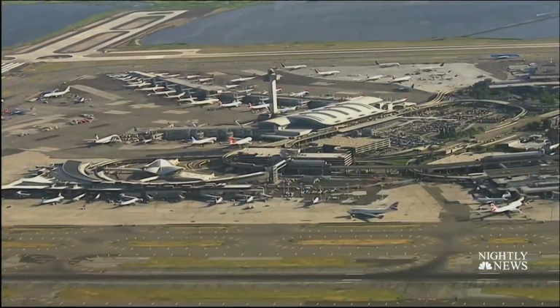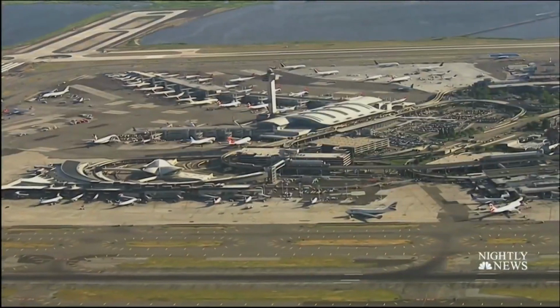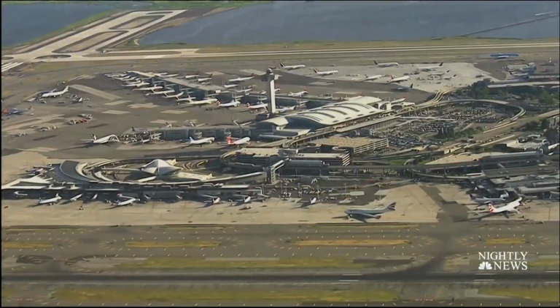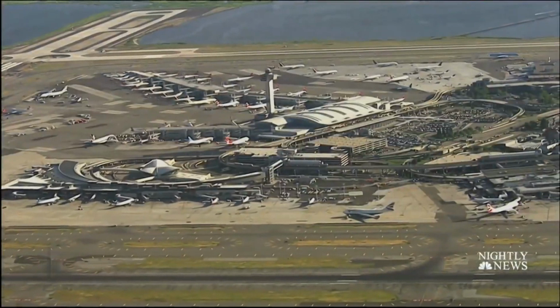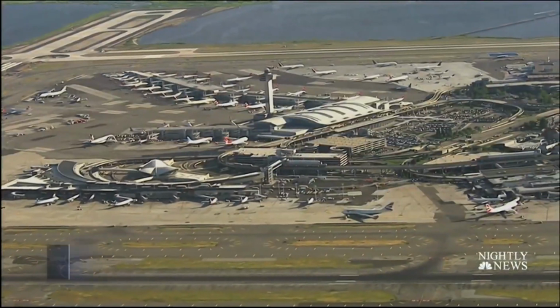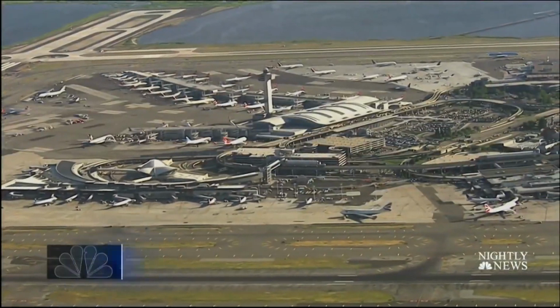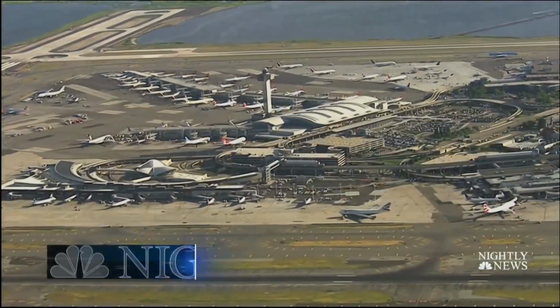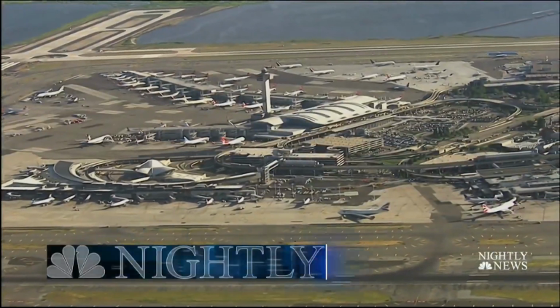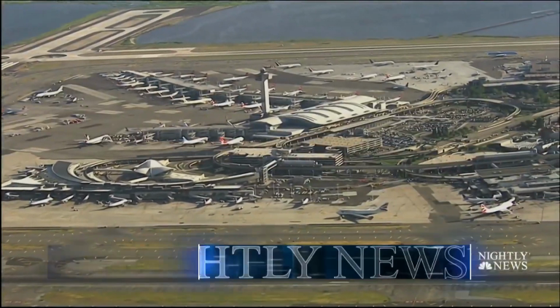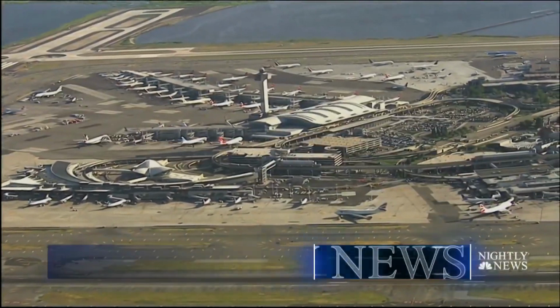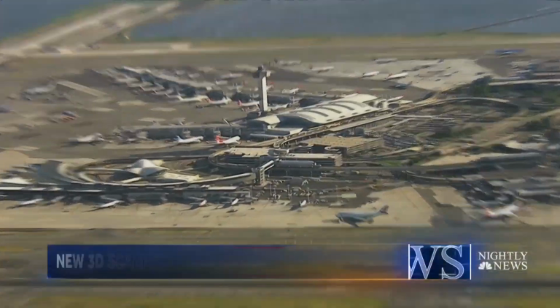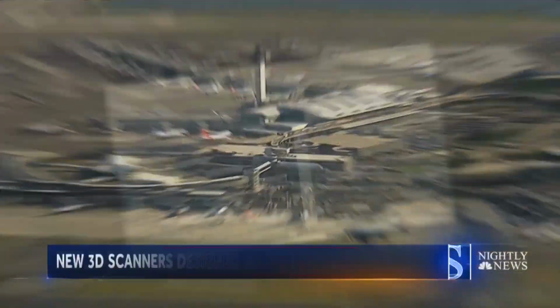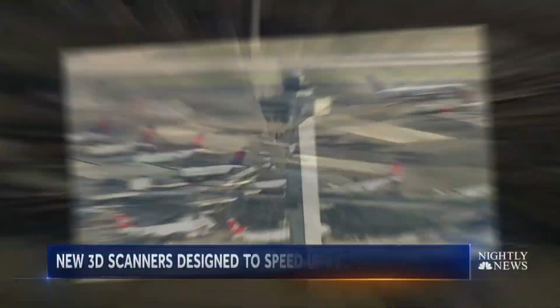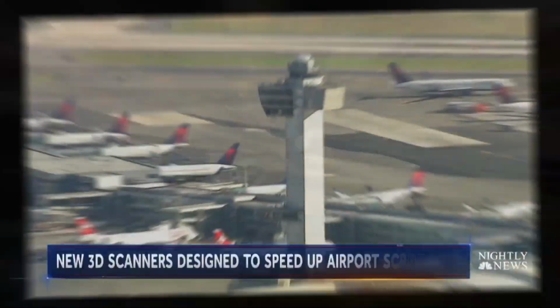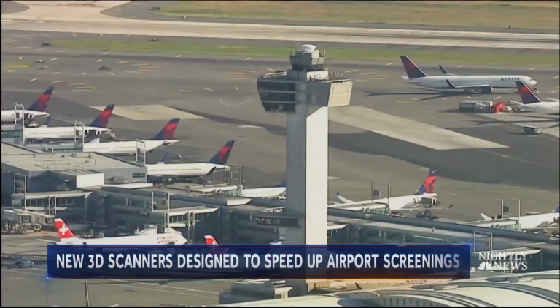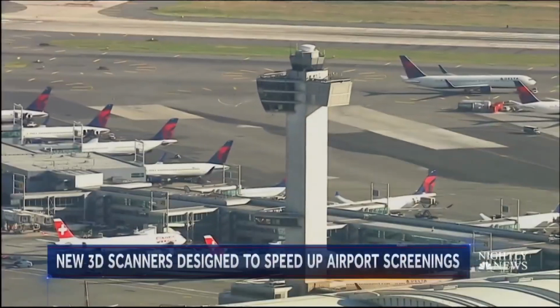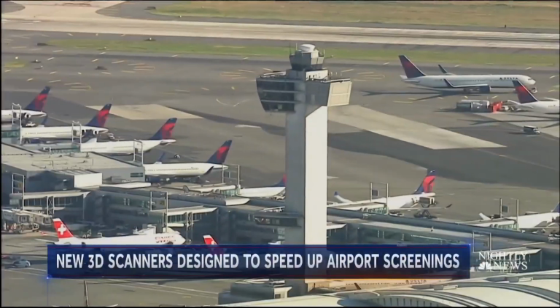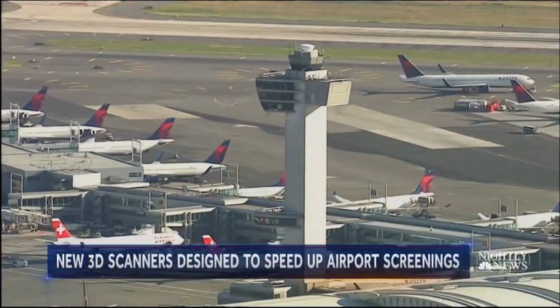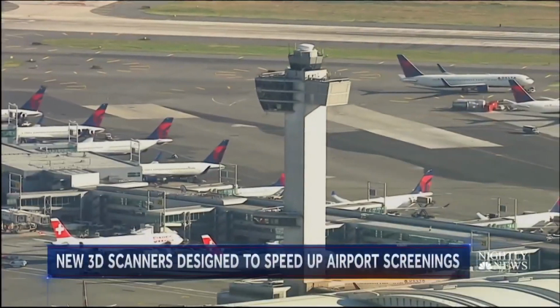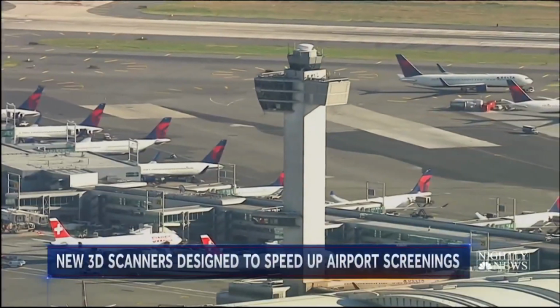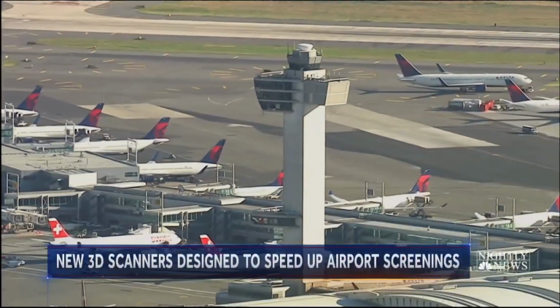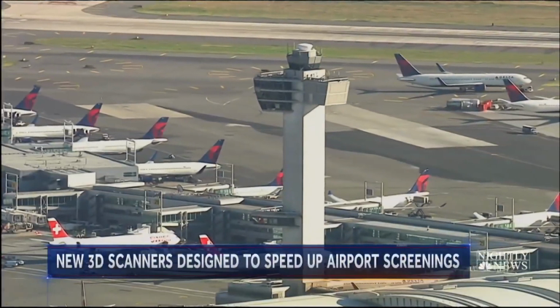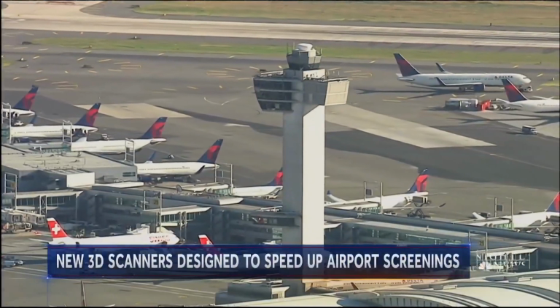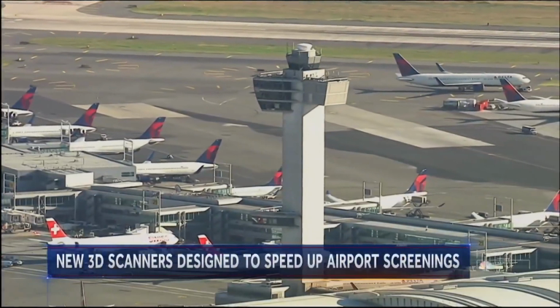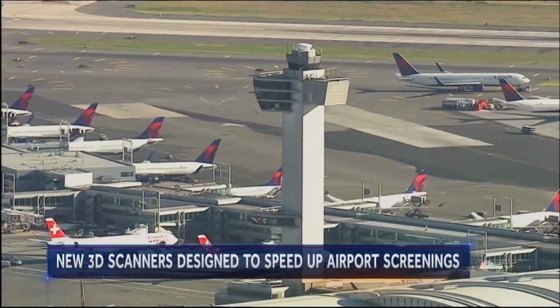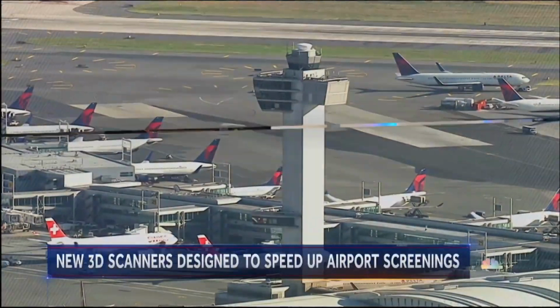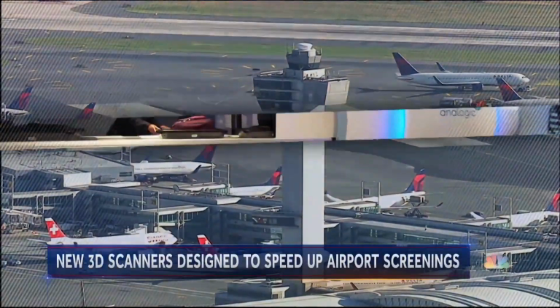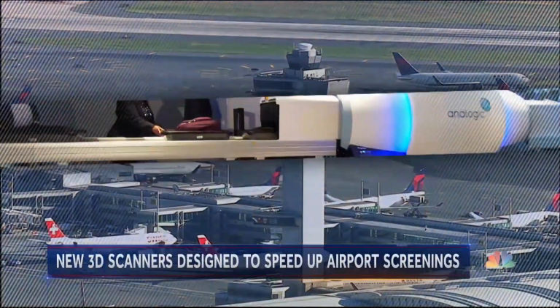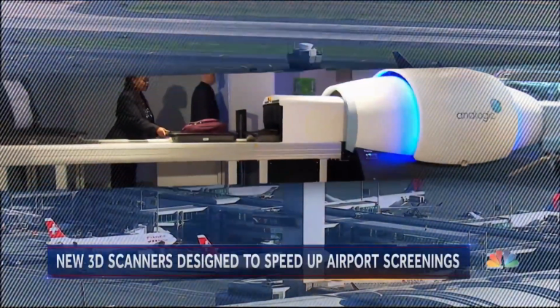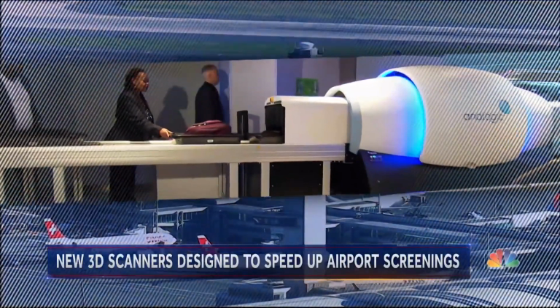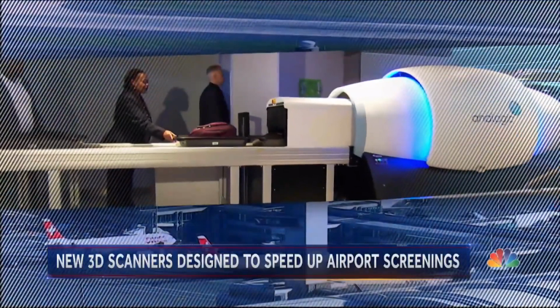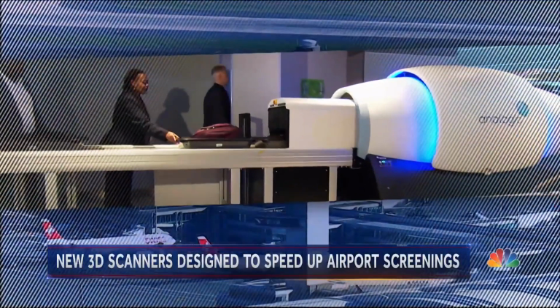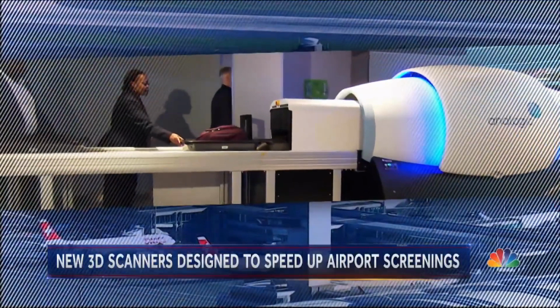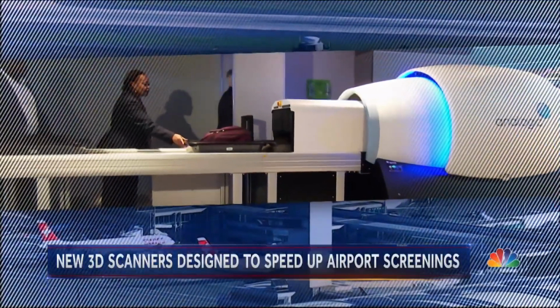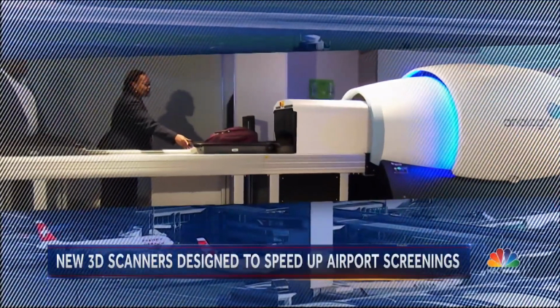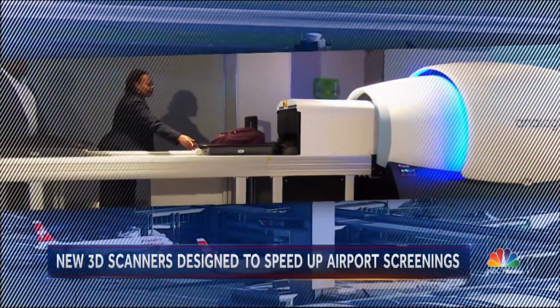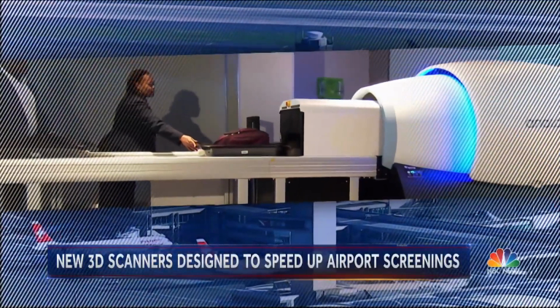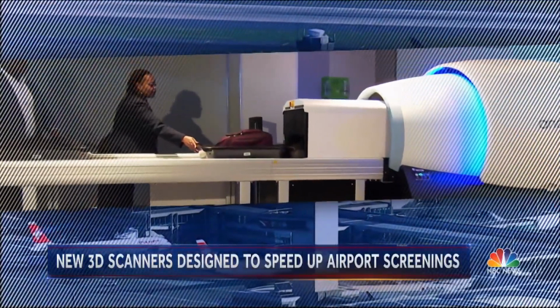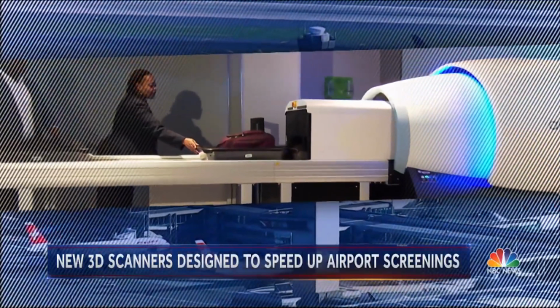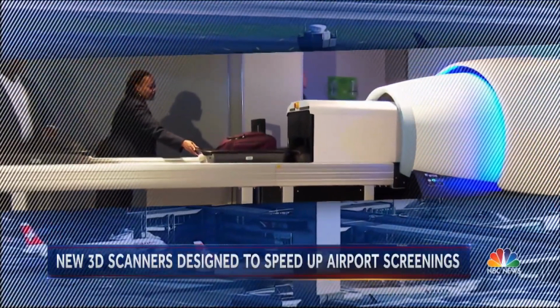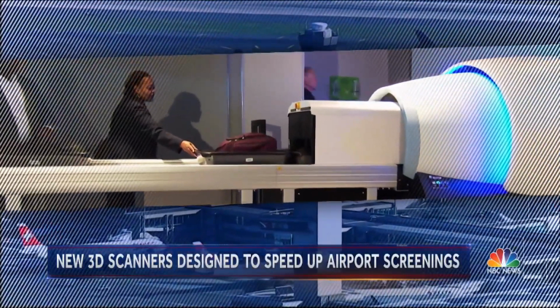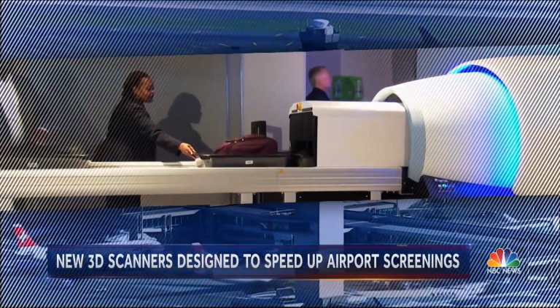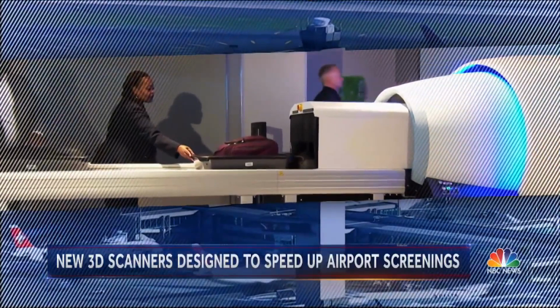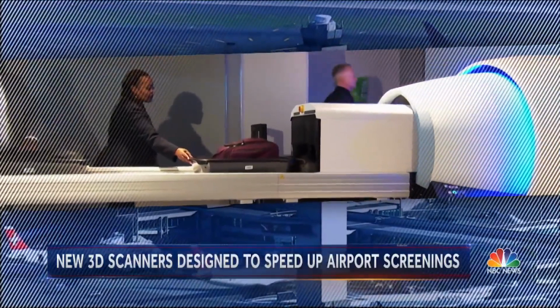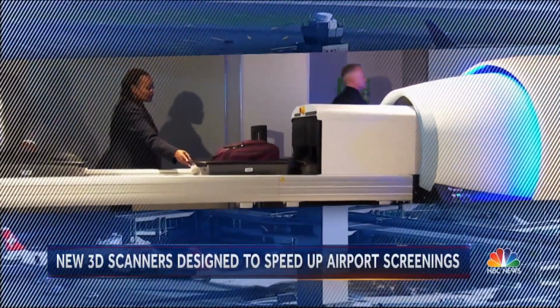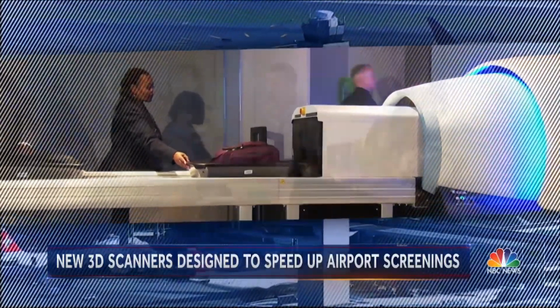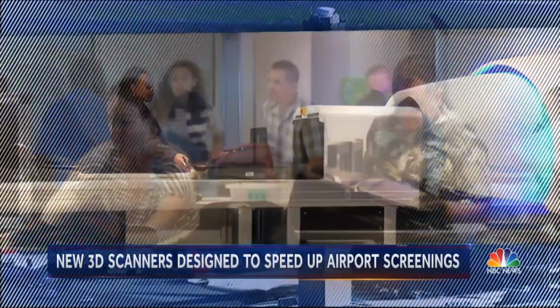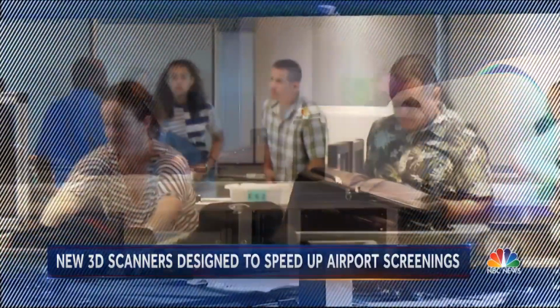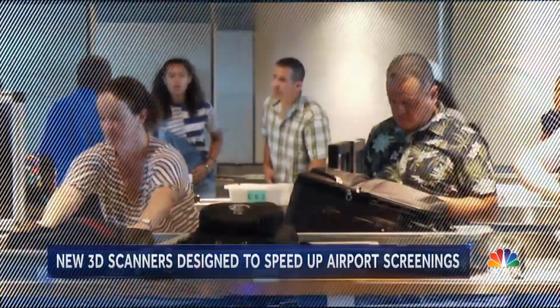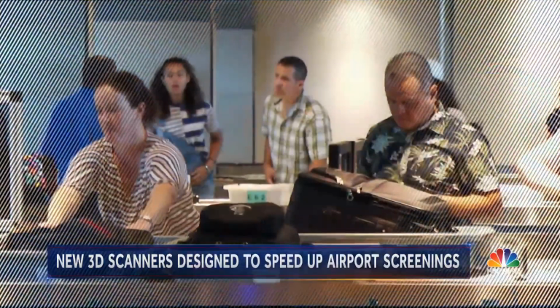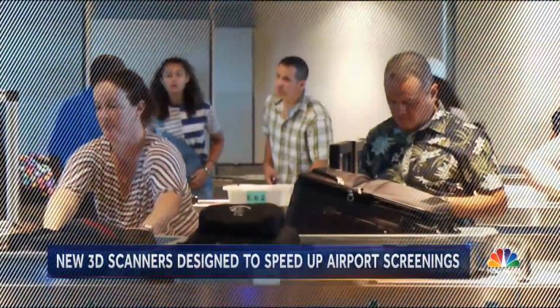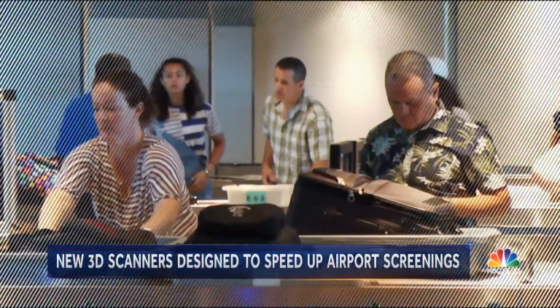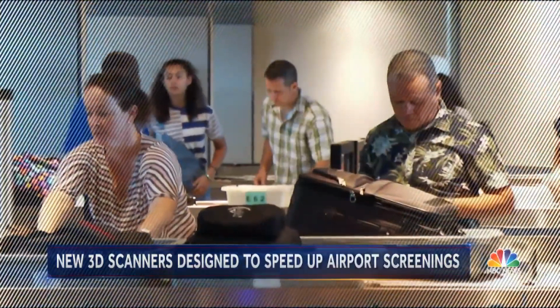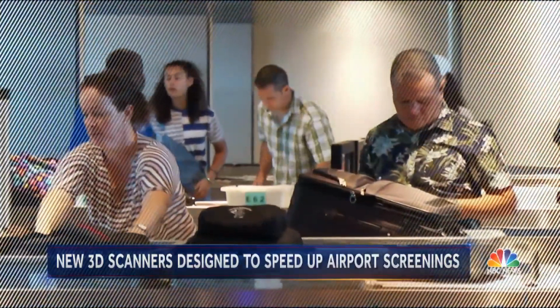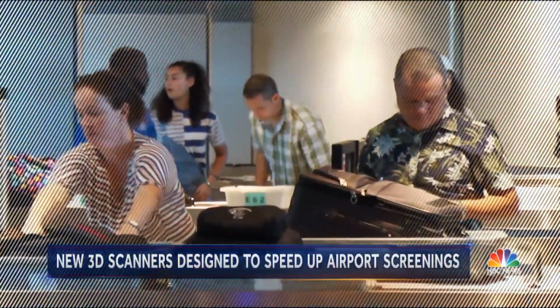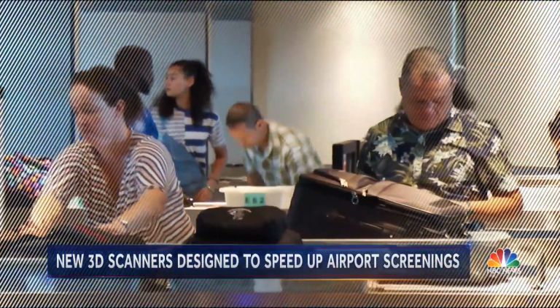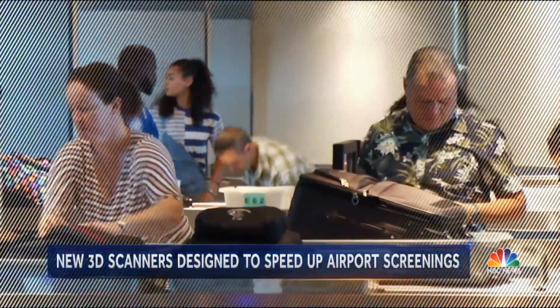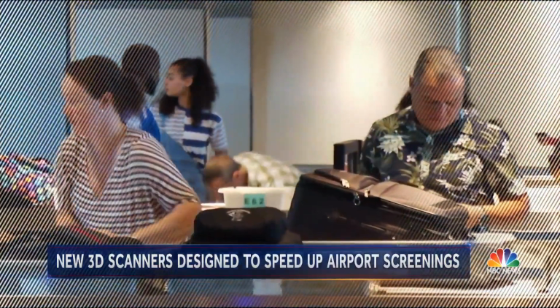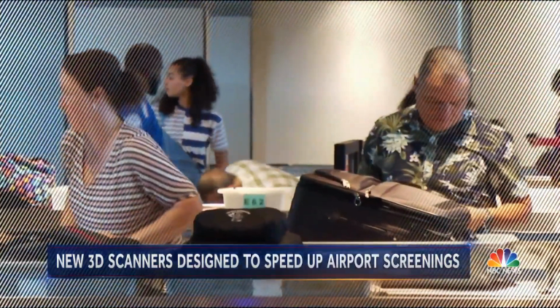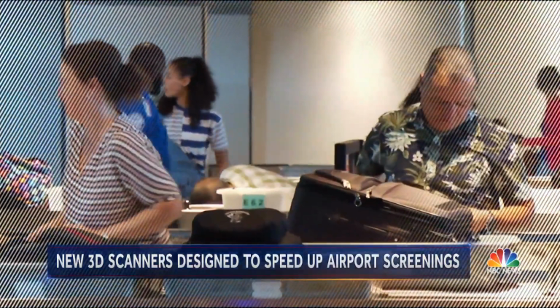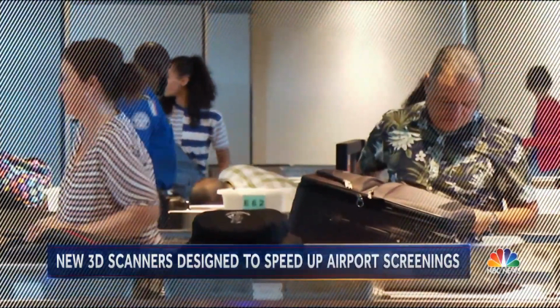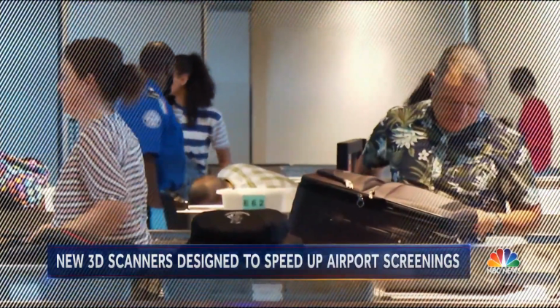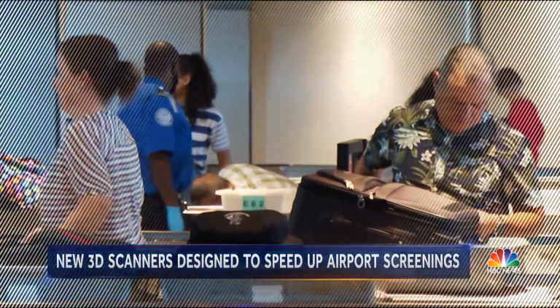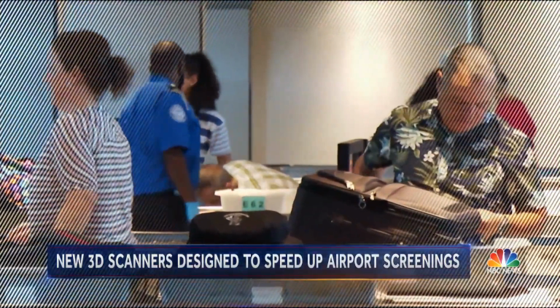At JFK Airport, the nation's fifth busiest, new technology is being deployed to alleviate those TSA checkpoint choke points.